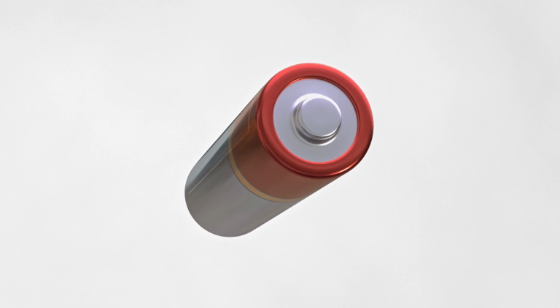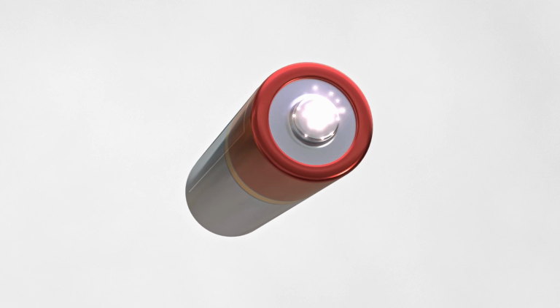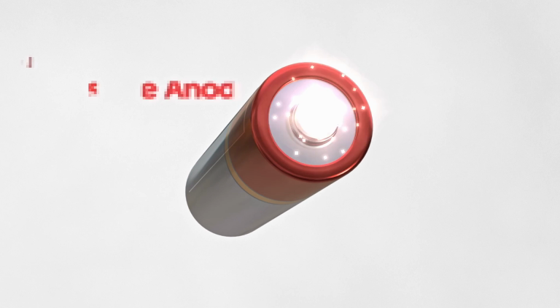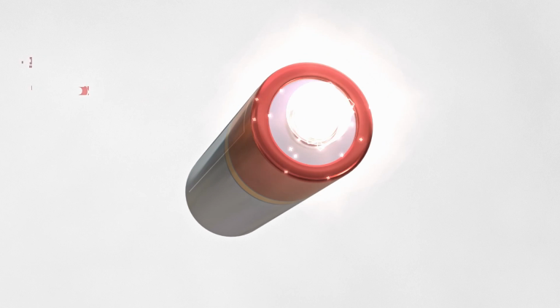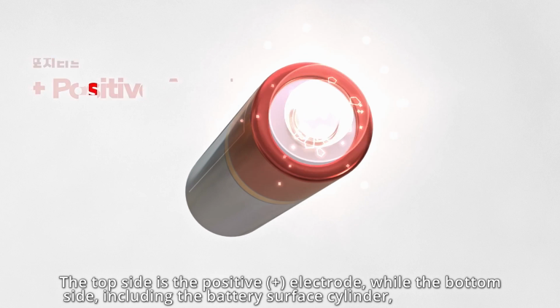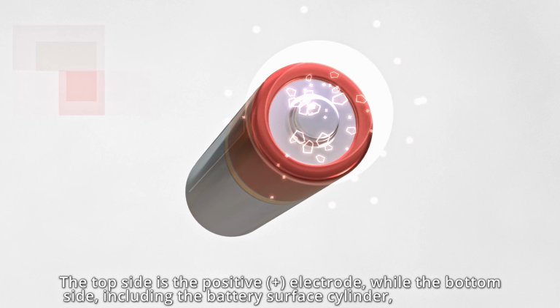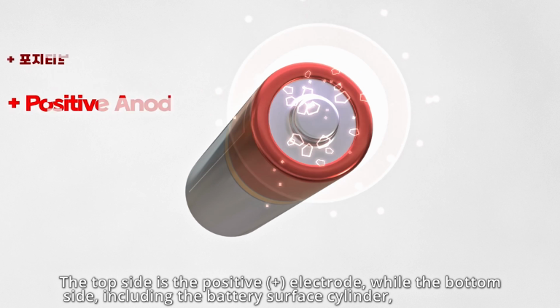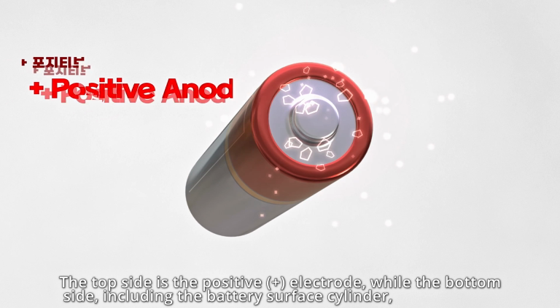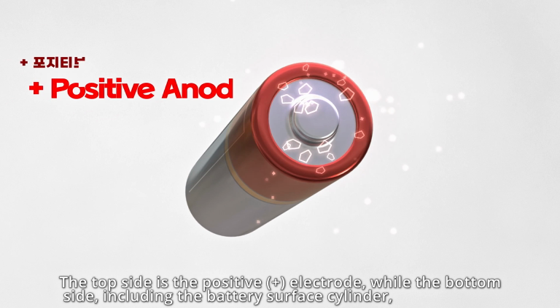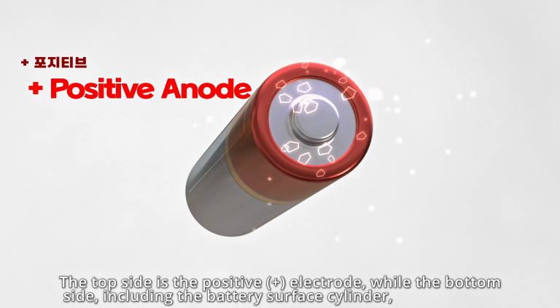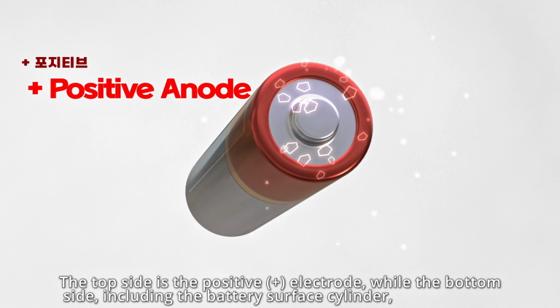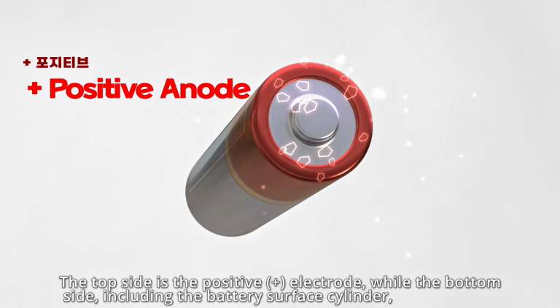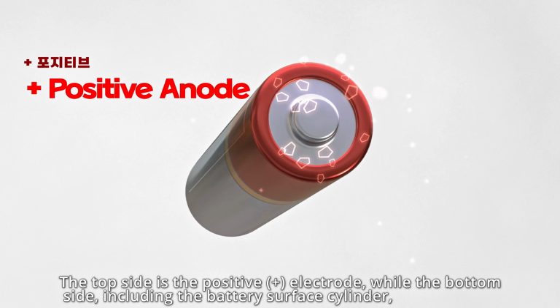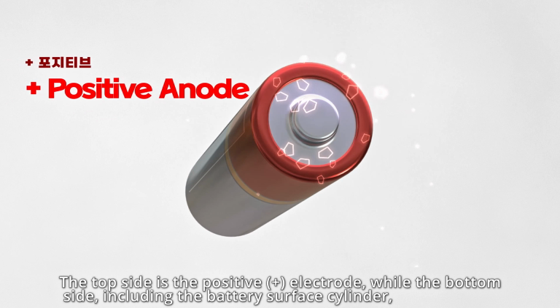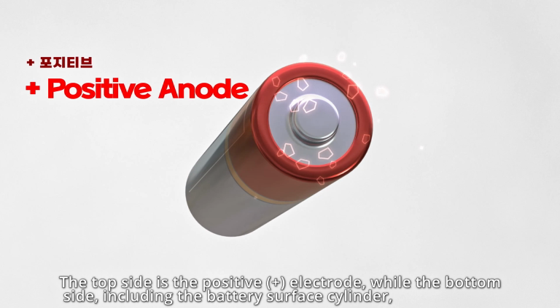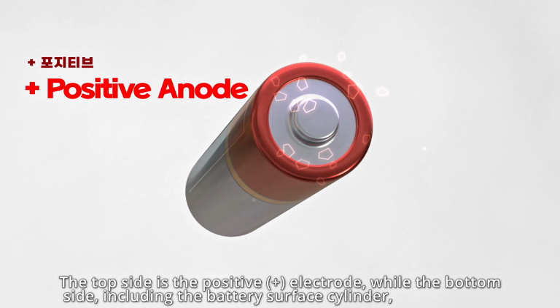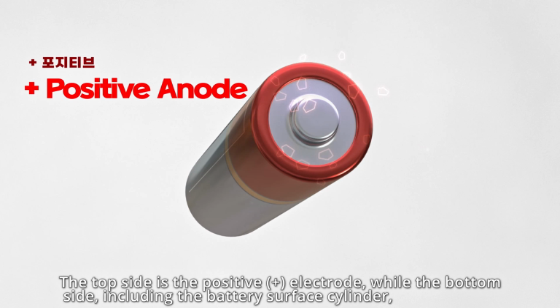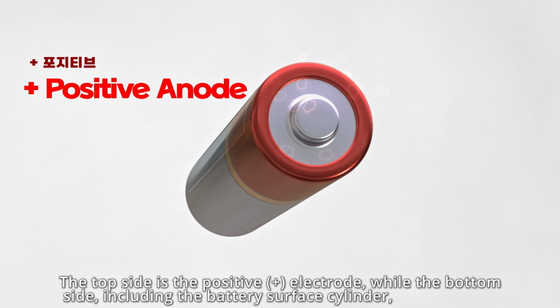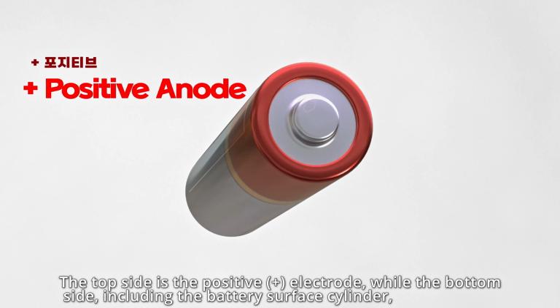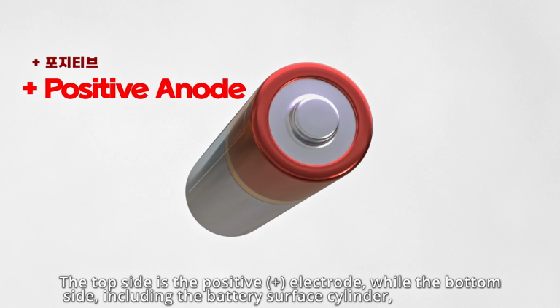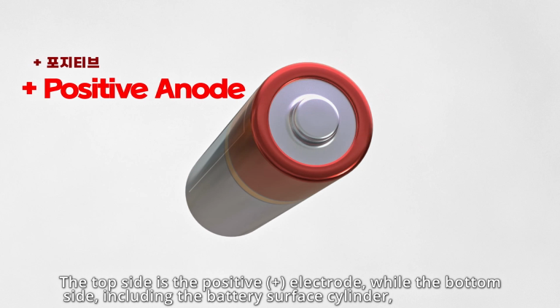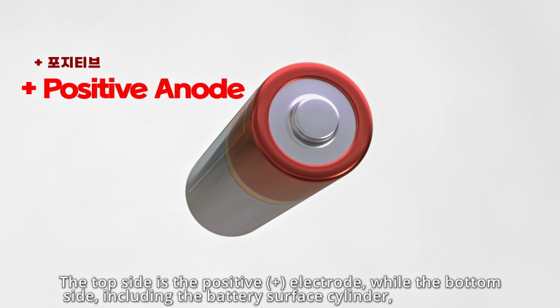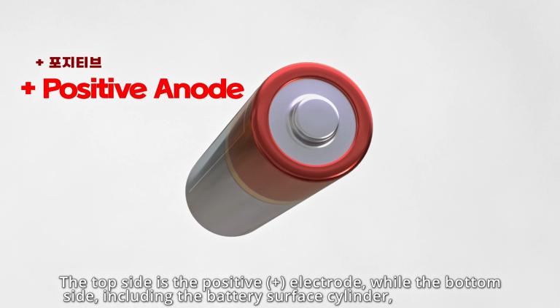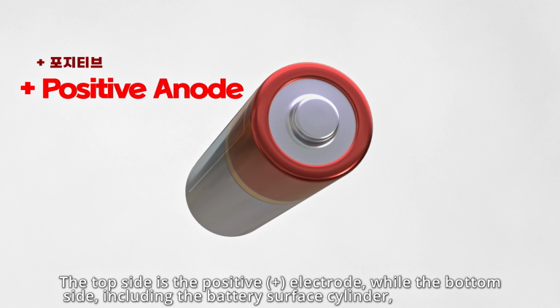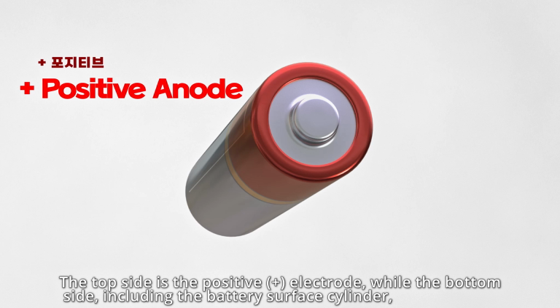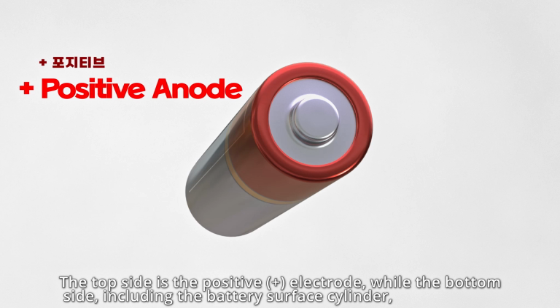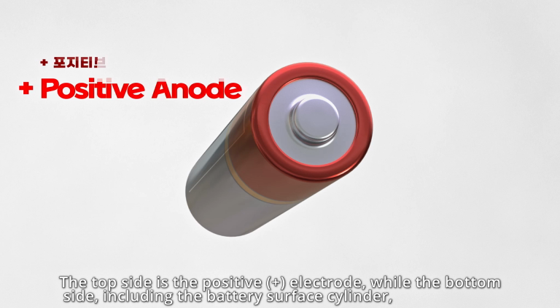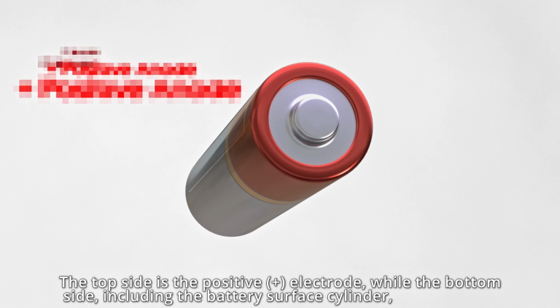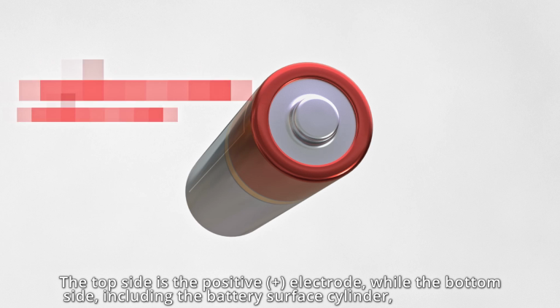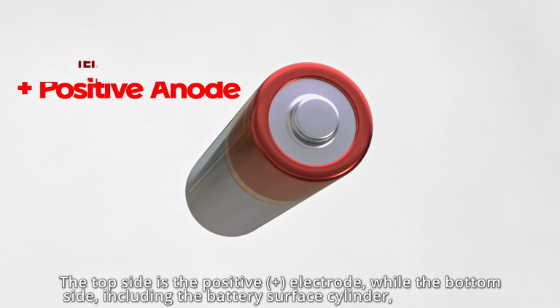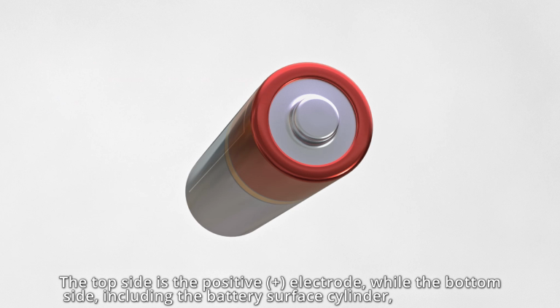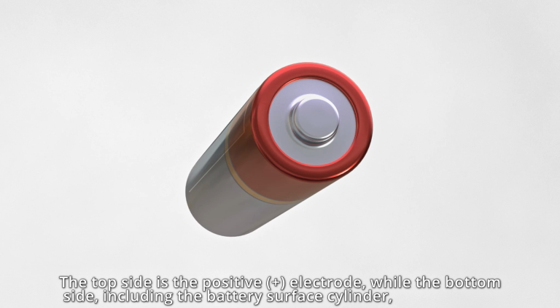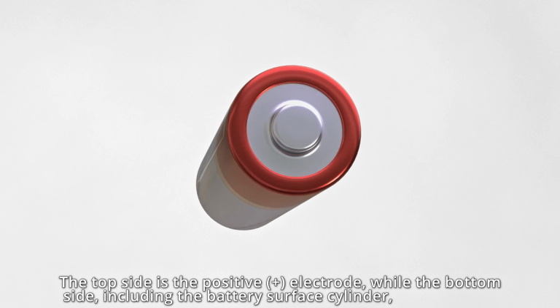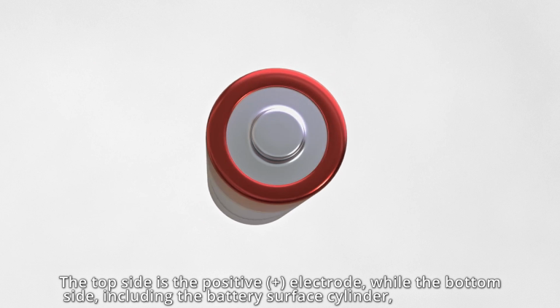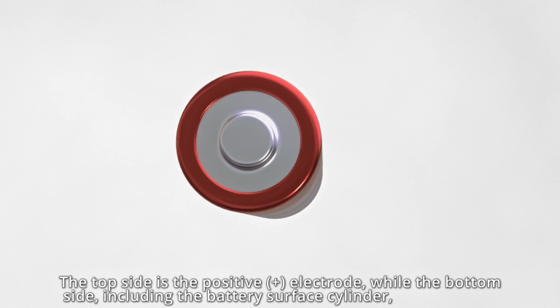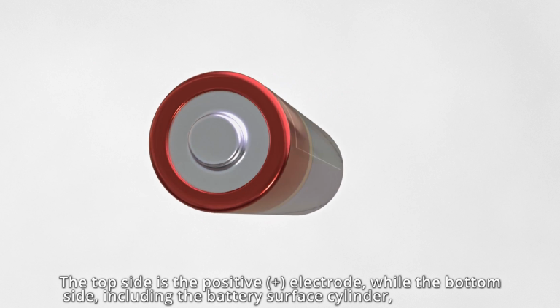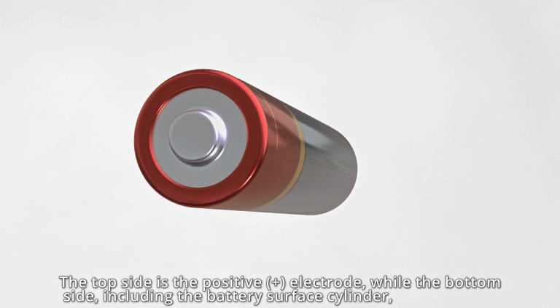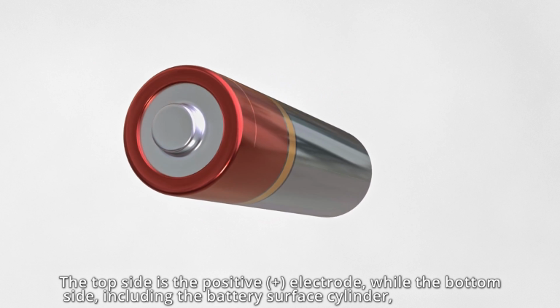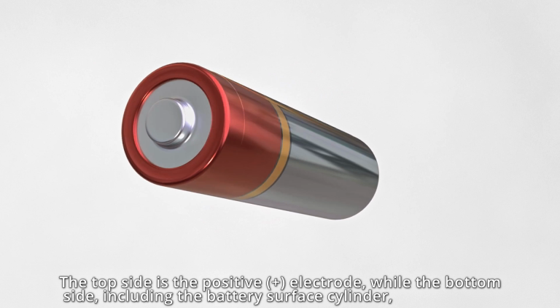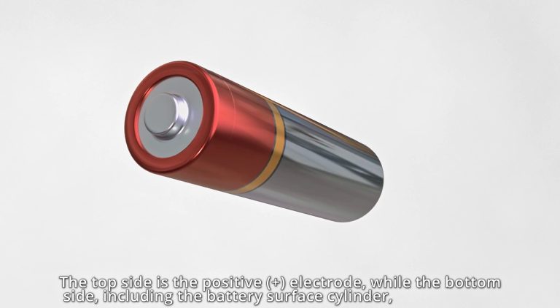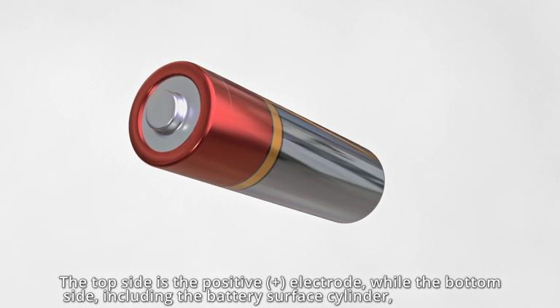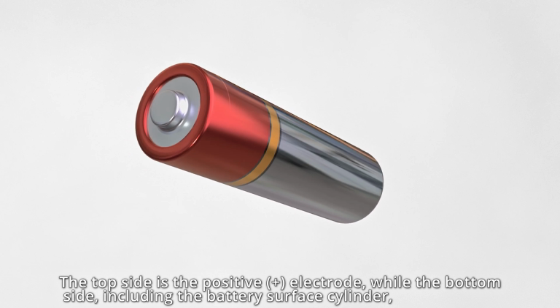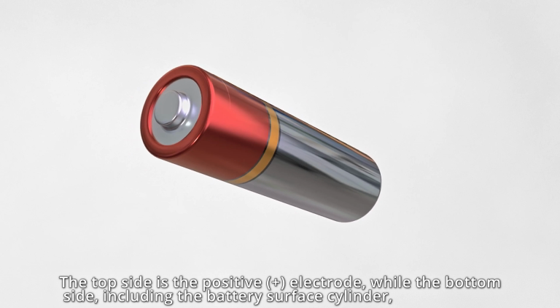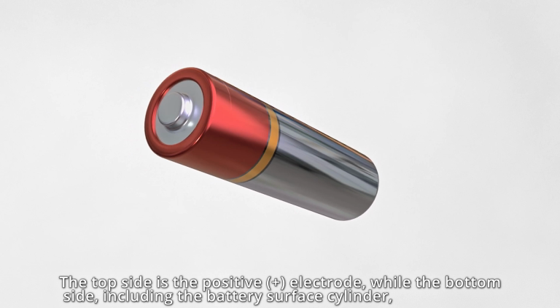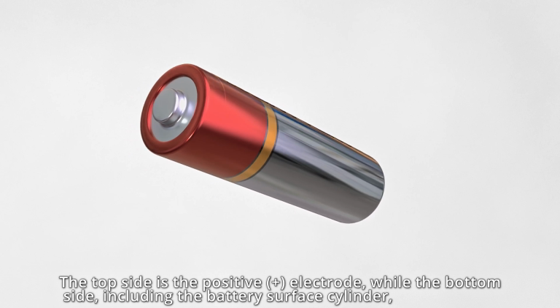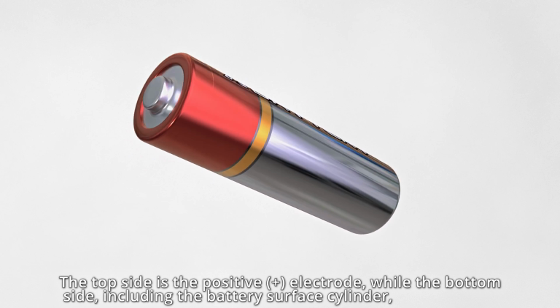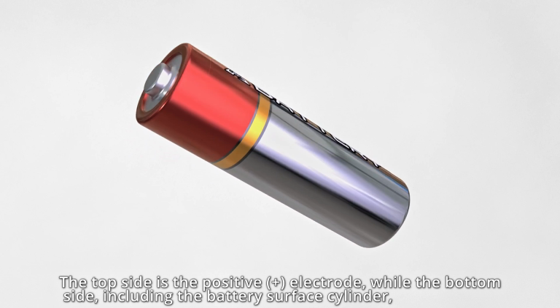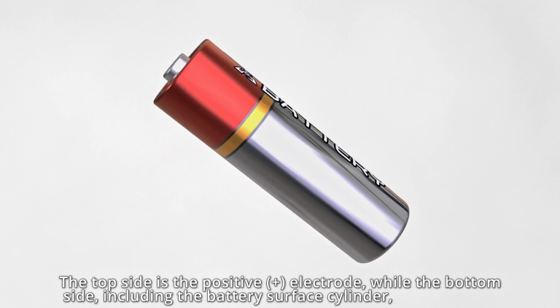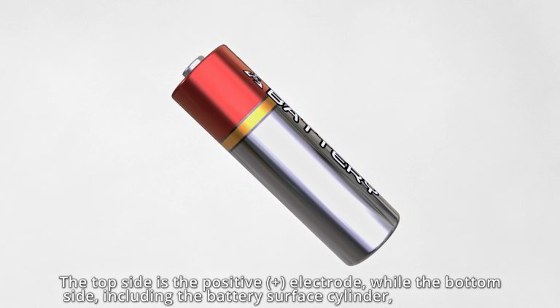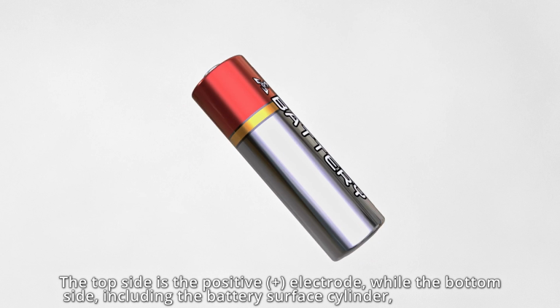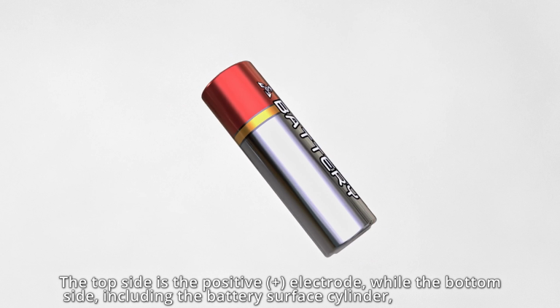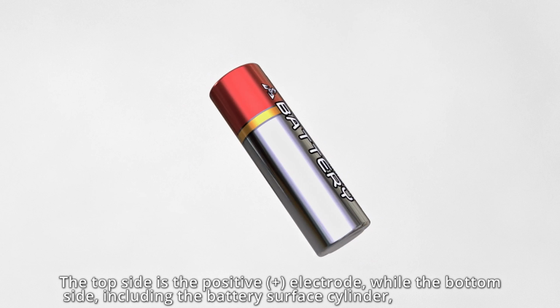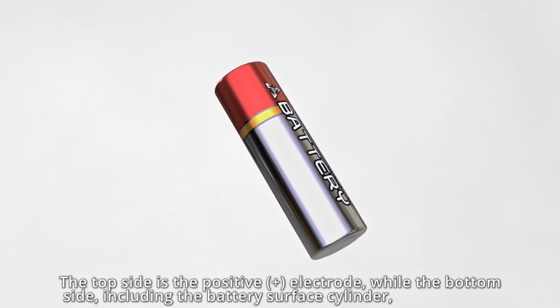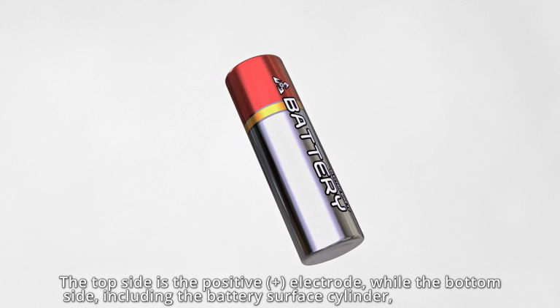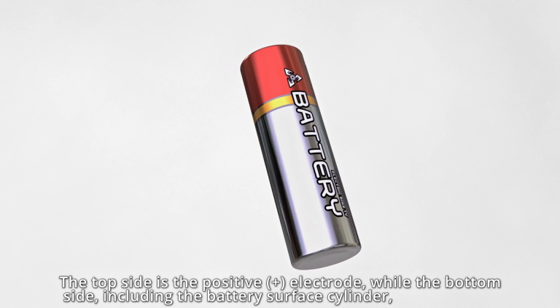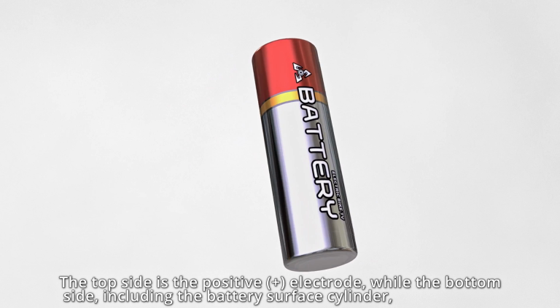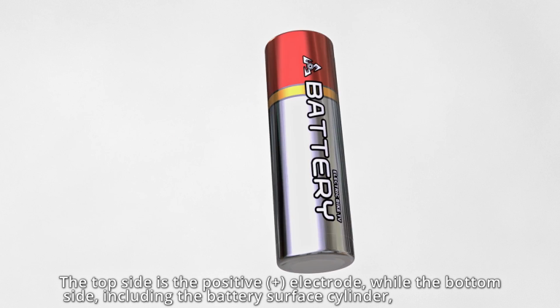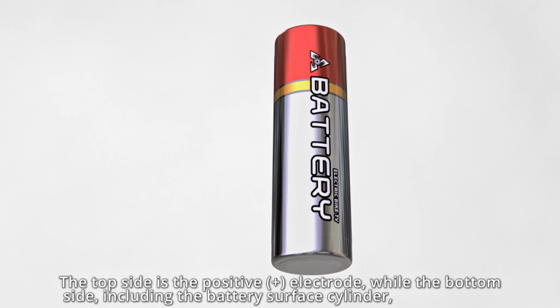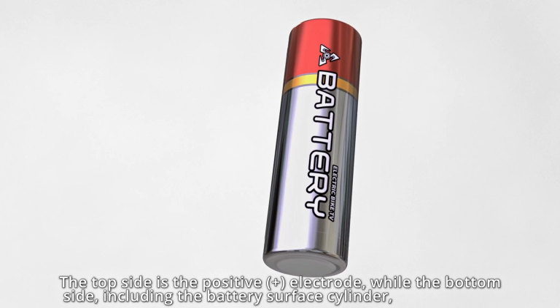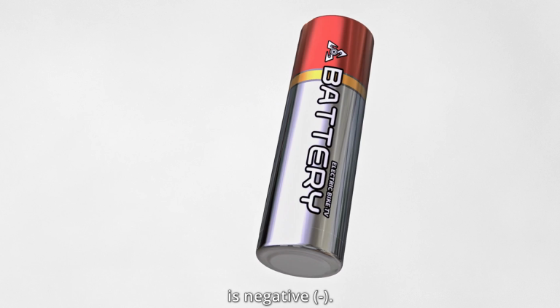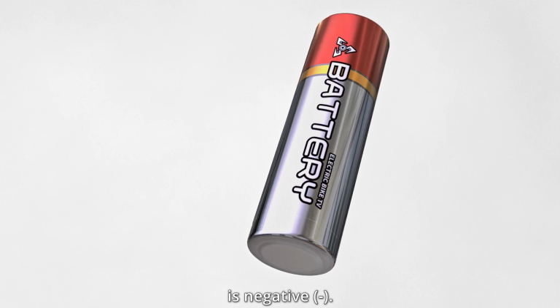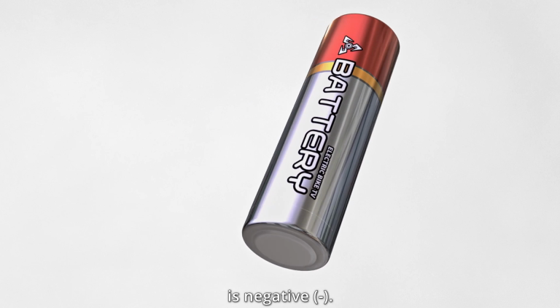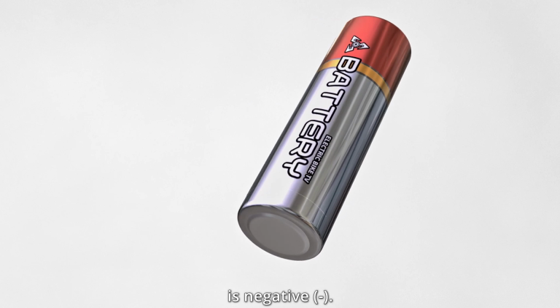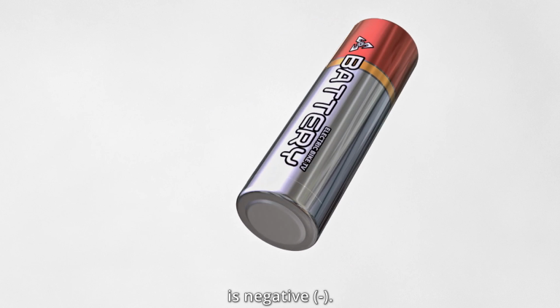The top side is the positive plus electrode, while the bottom side, including the battery surface cylinder, is negative.